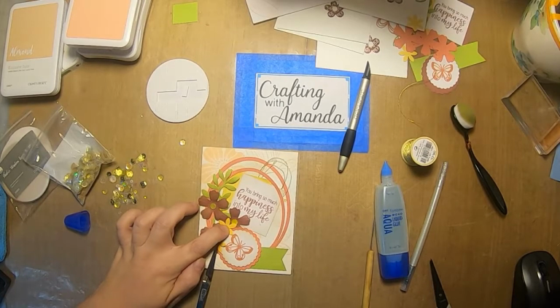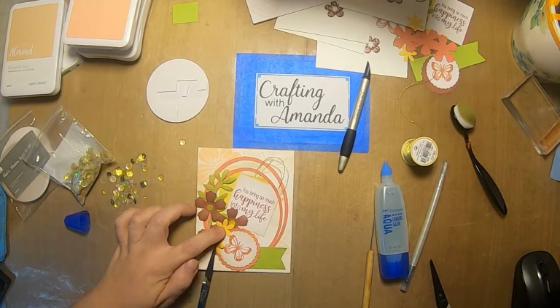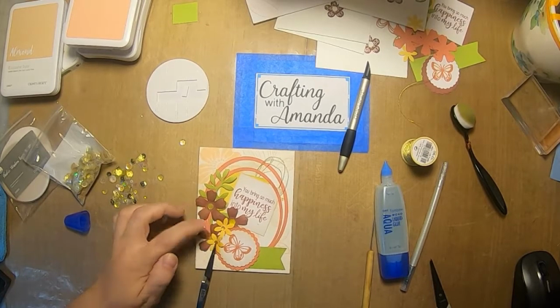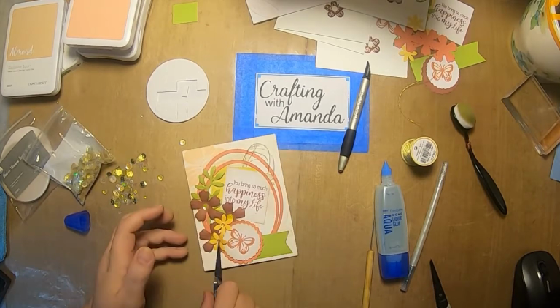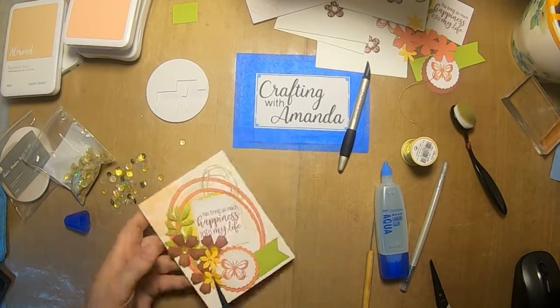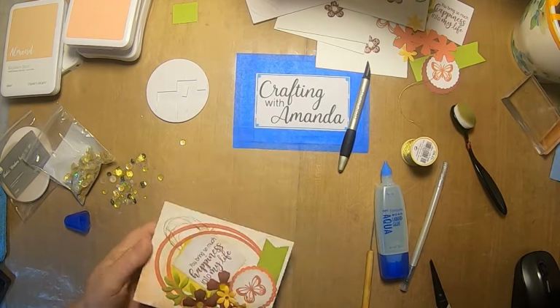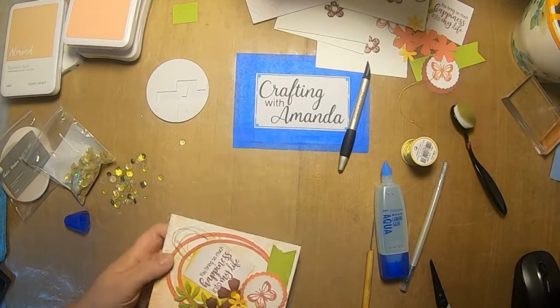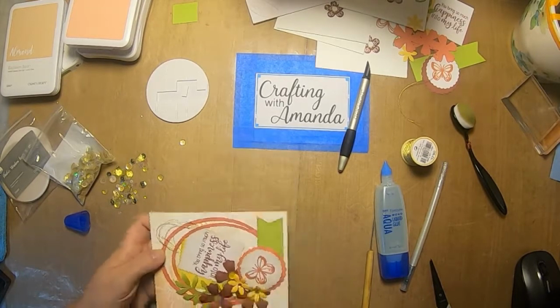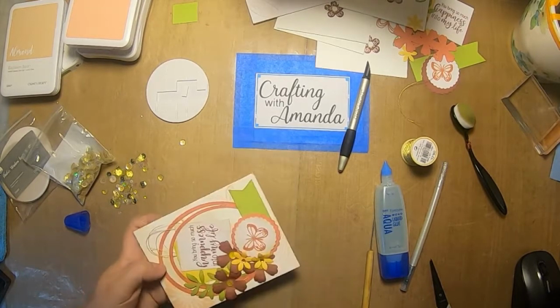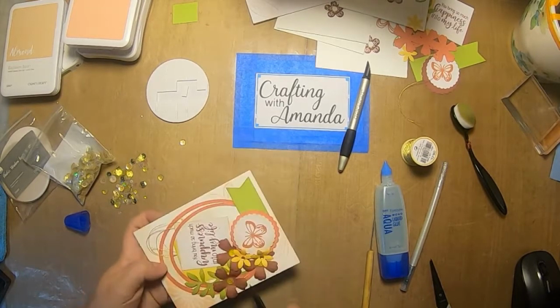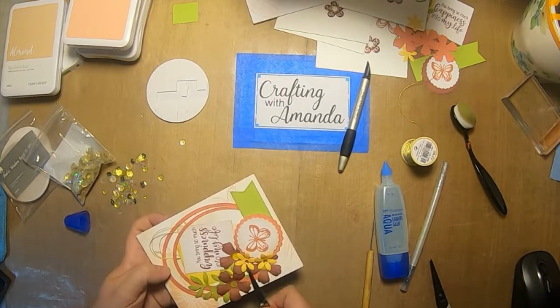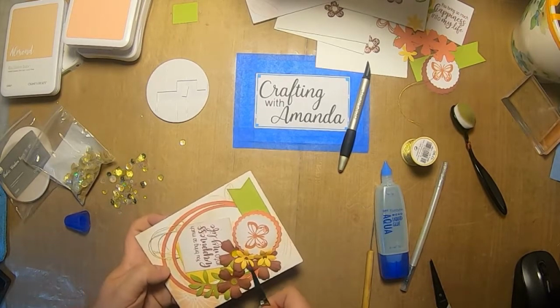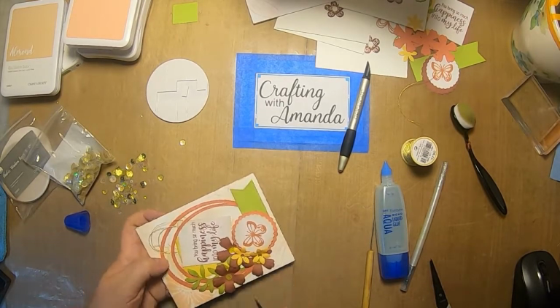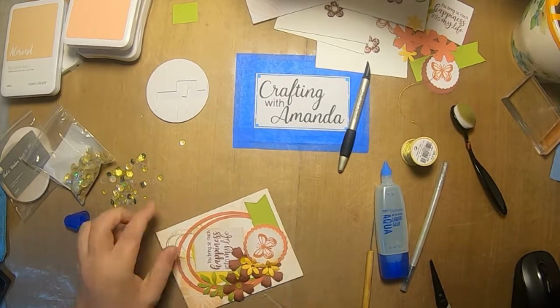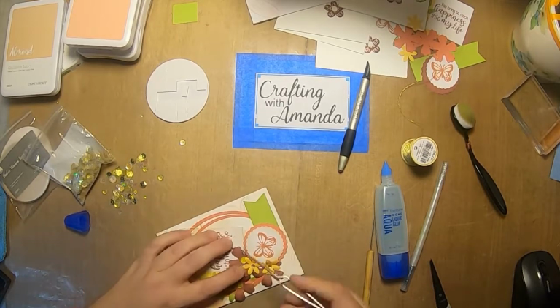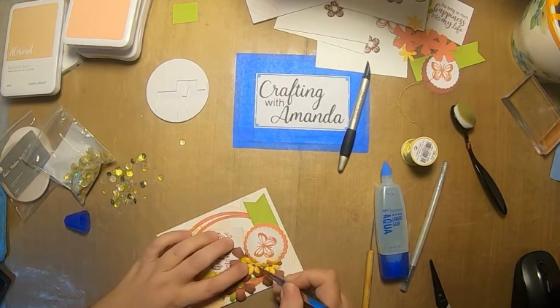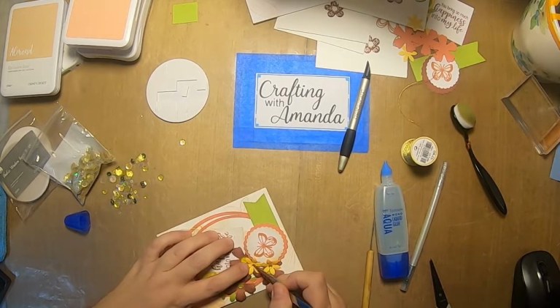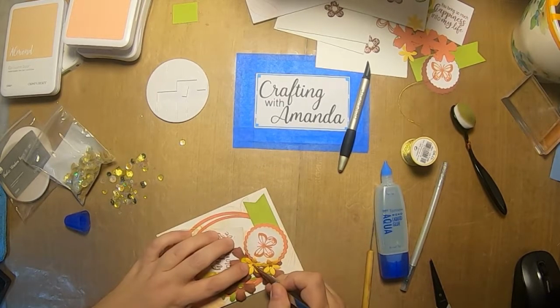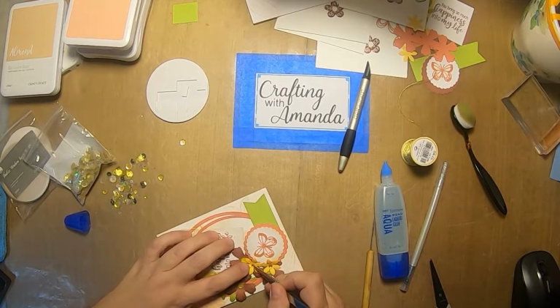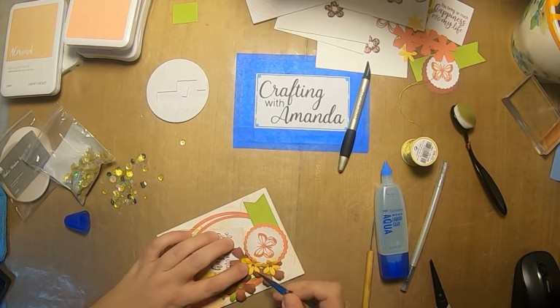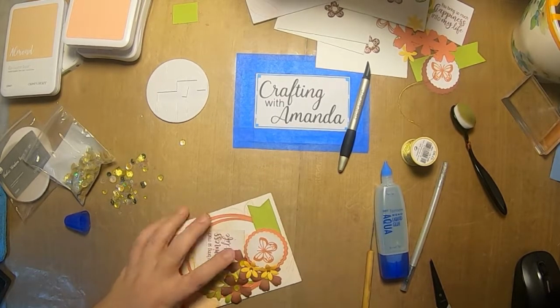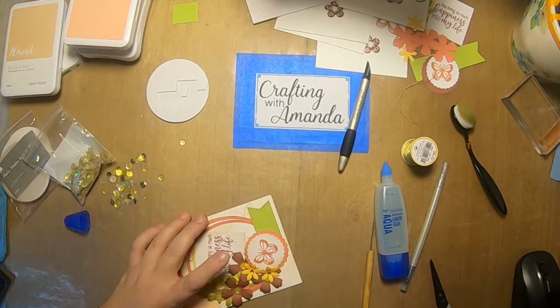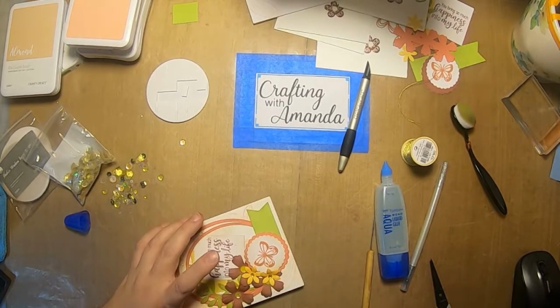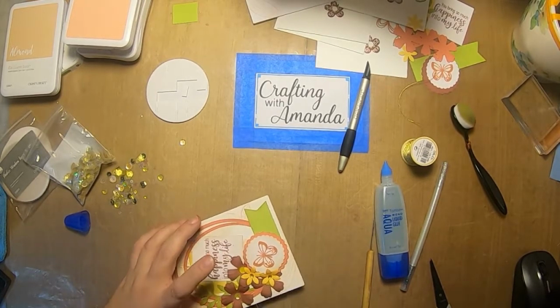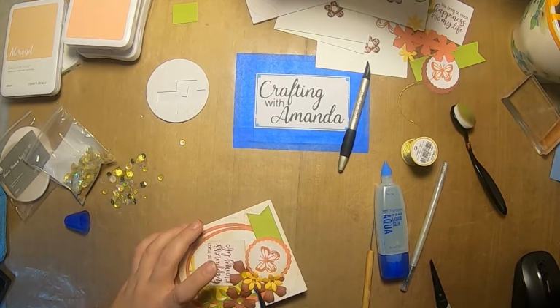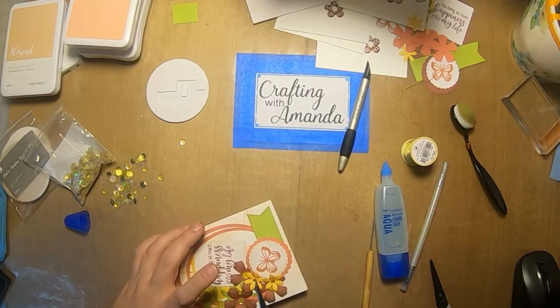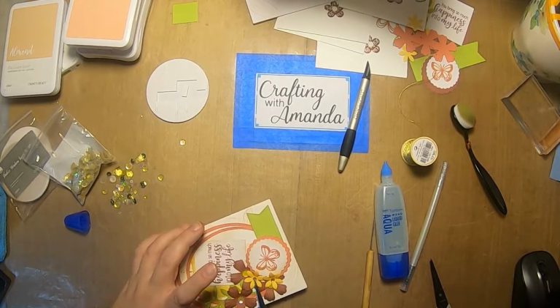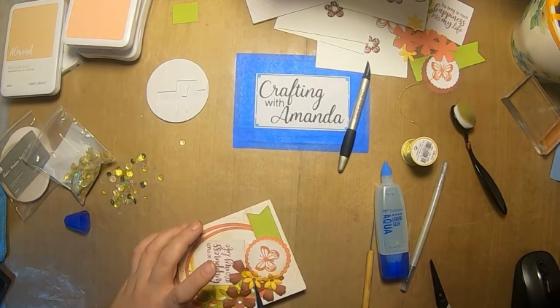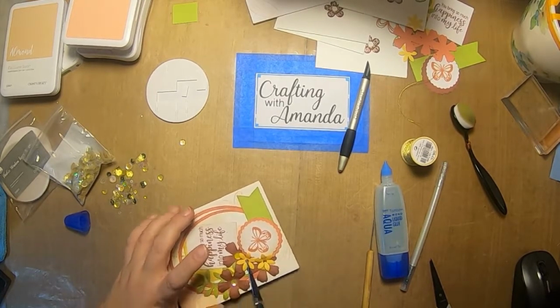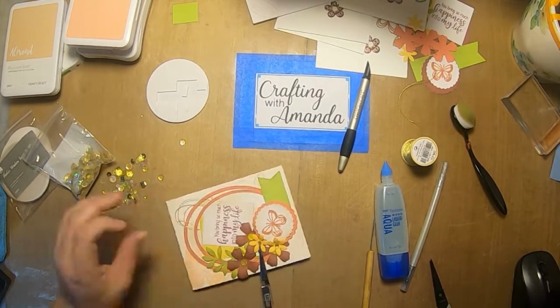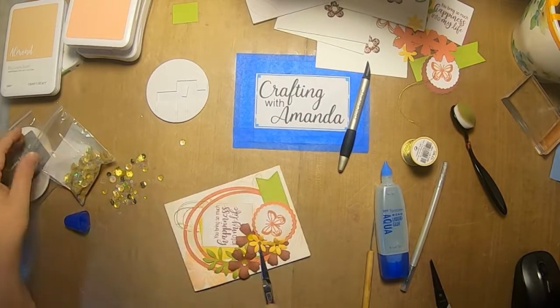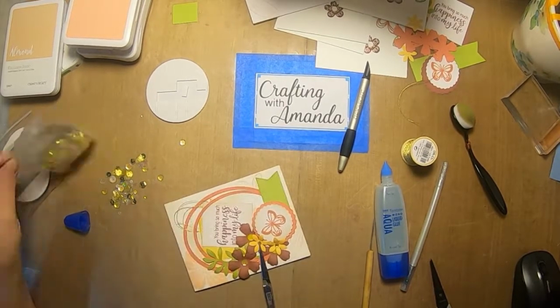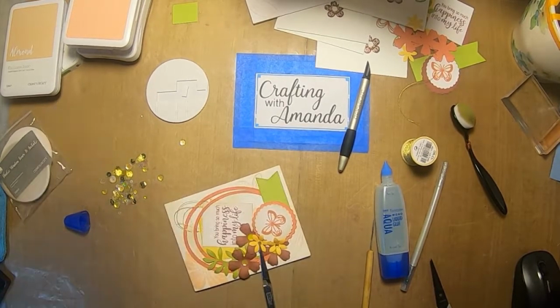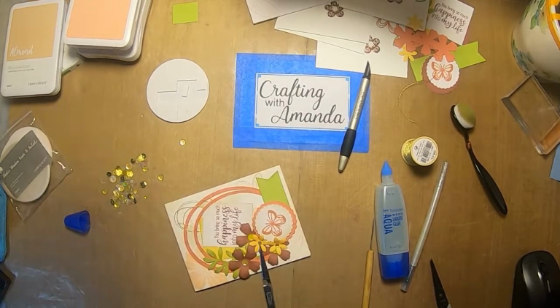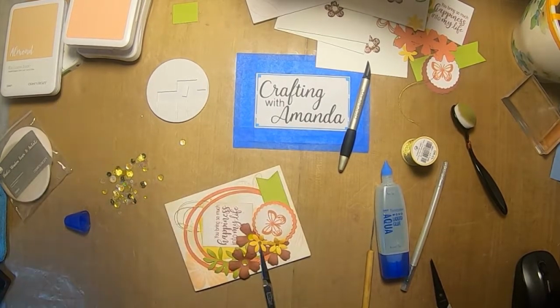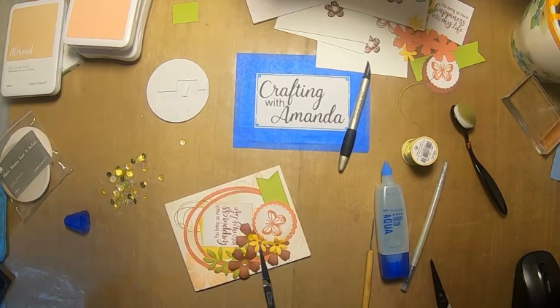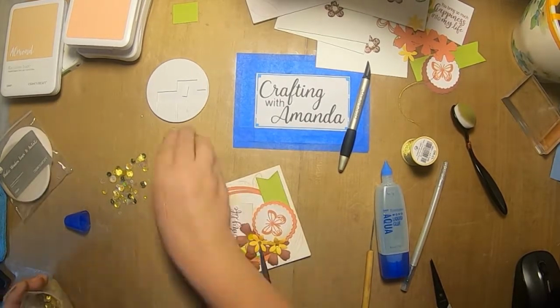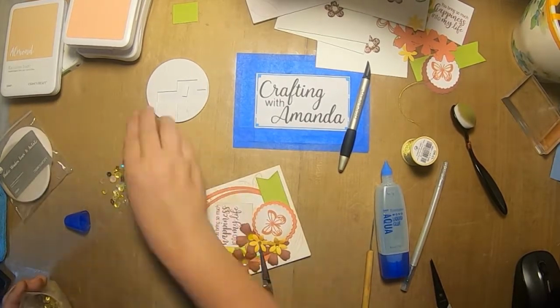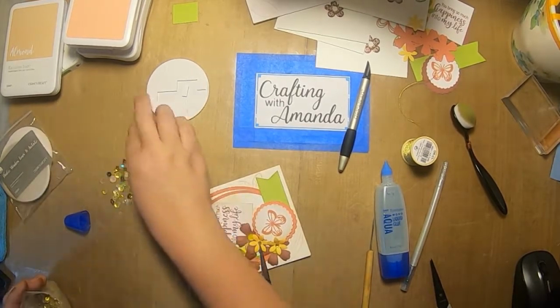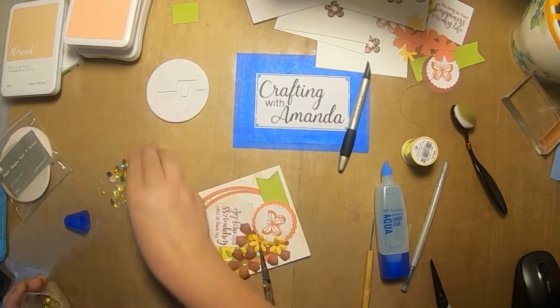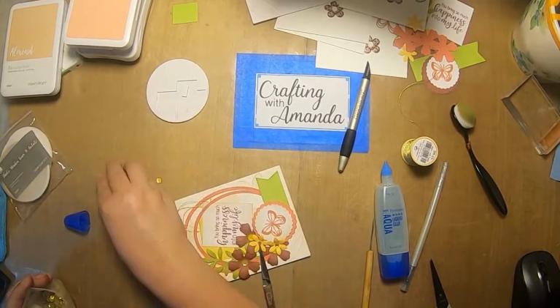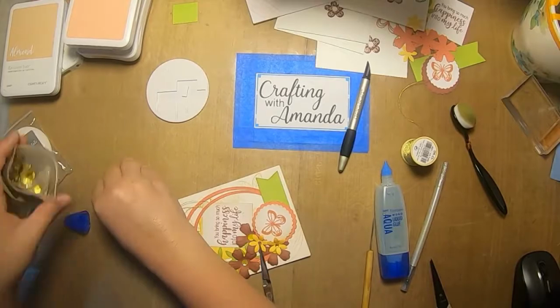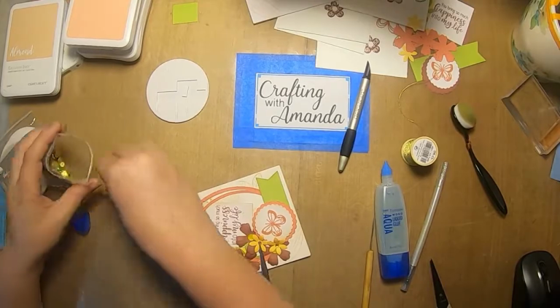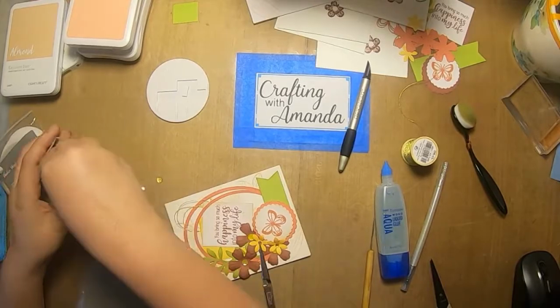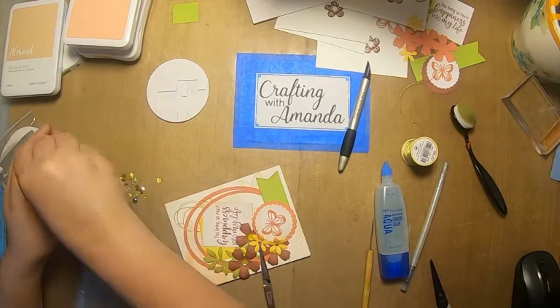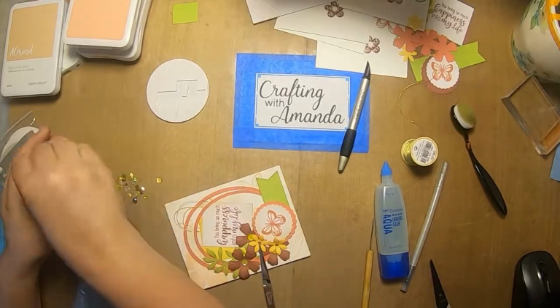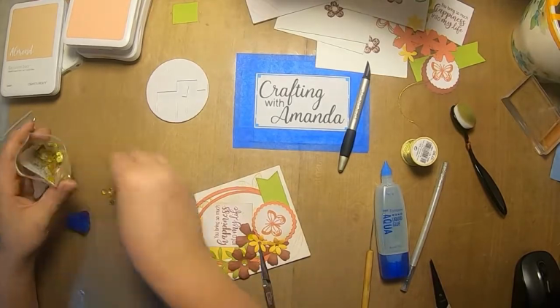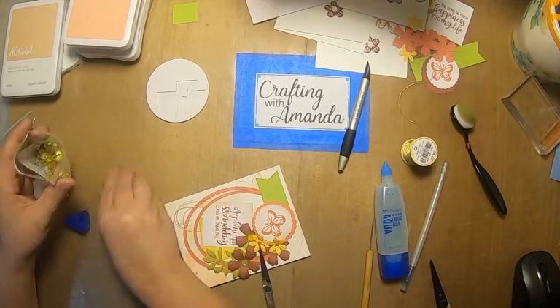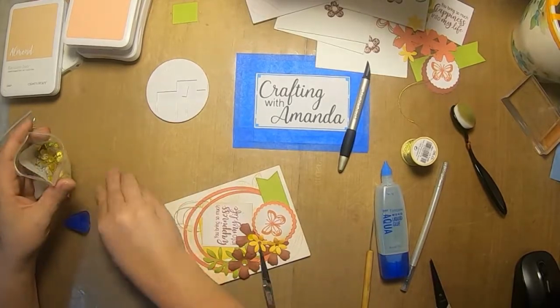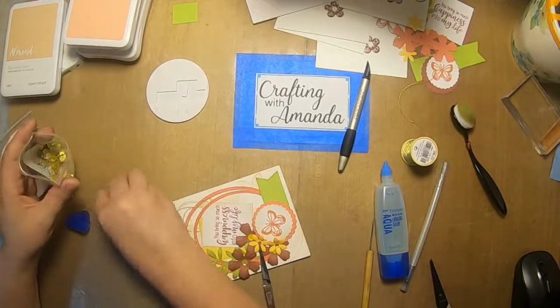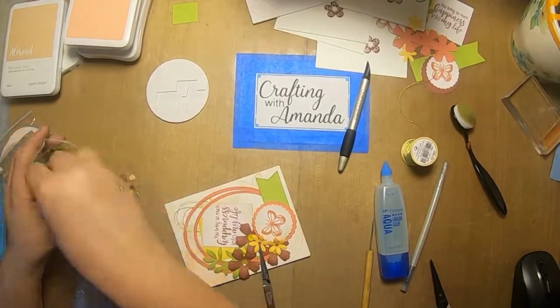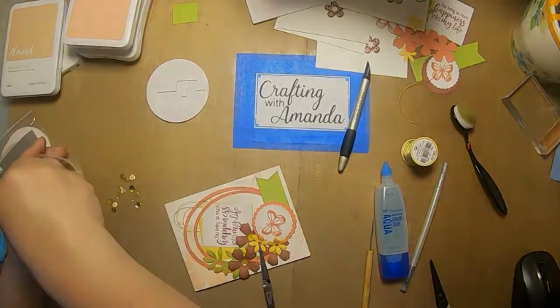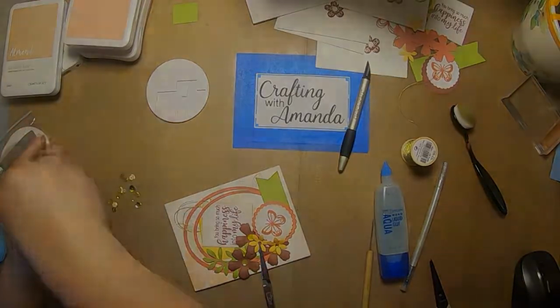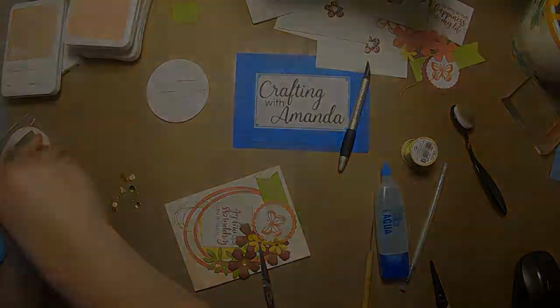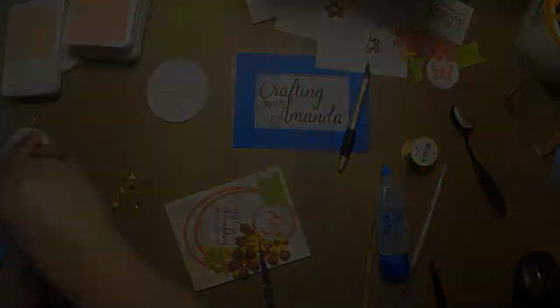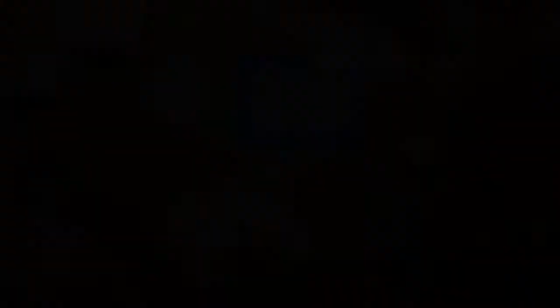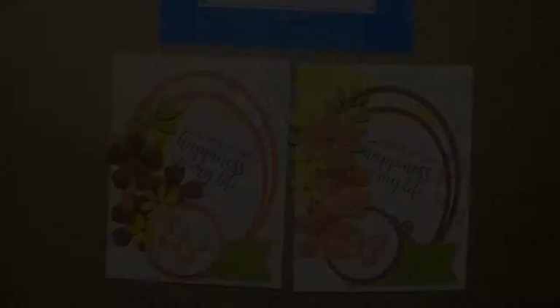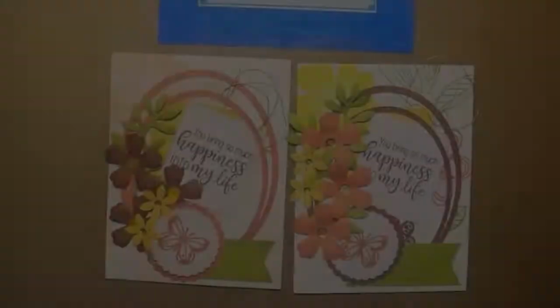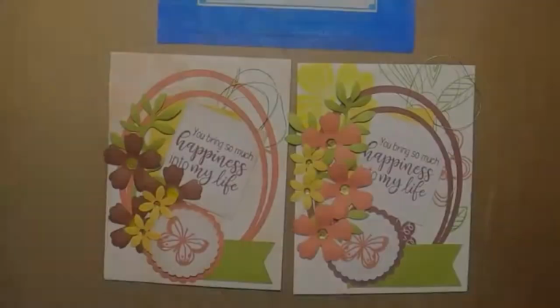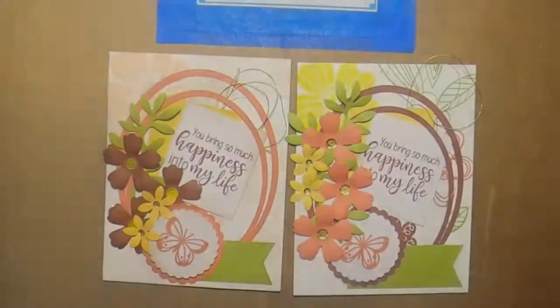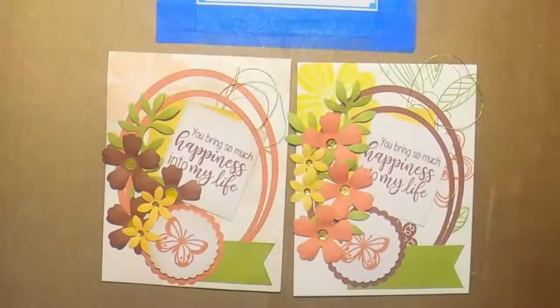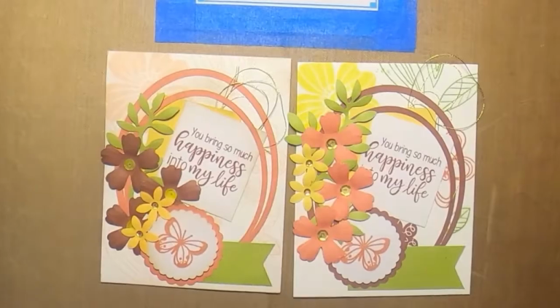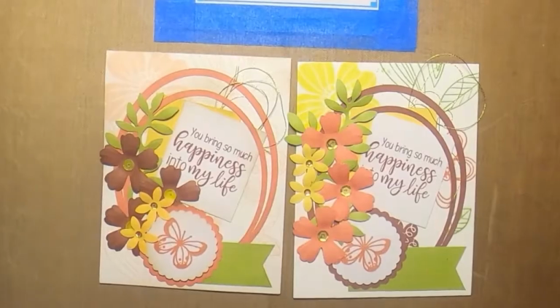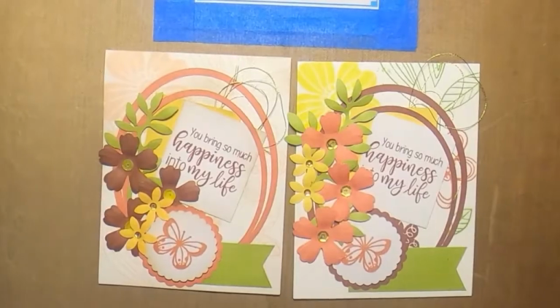These are the cards — I really like the right one better than the left because I got to play with the flower placement. Hope you have a great day!